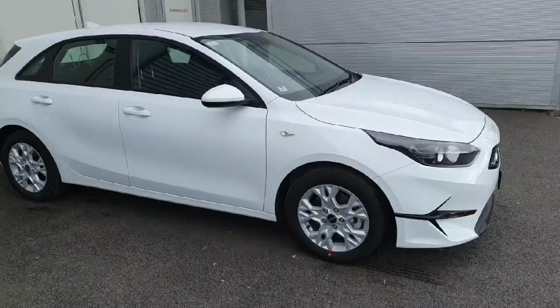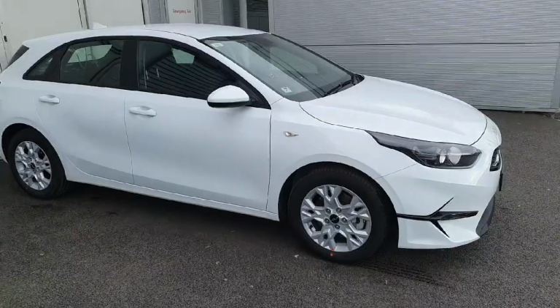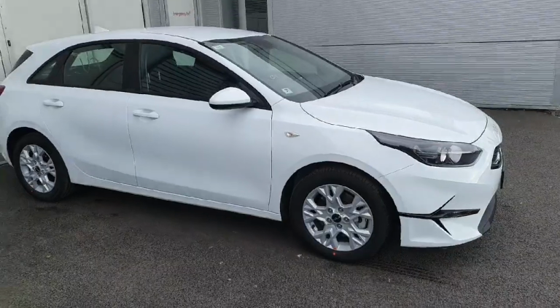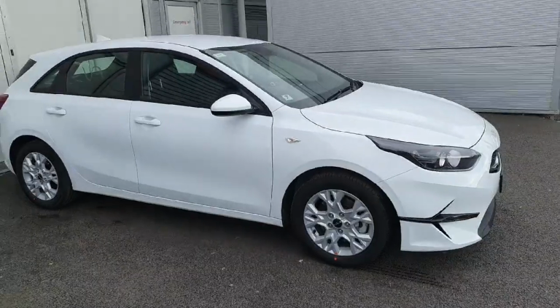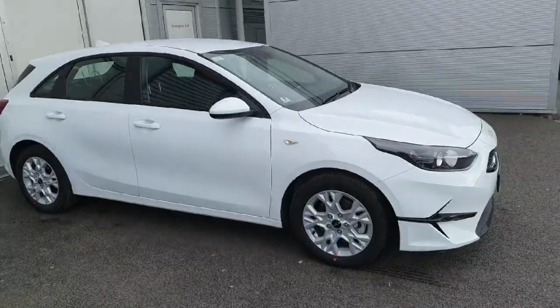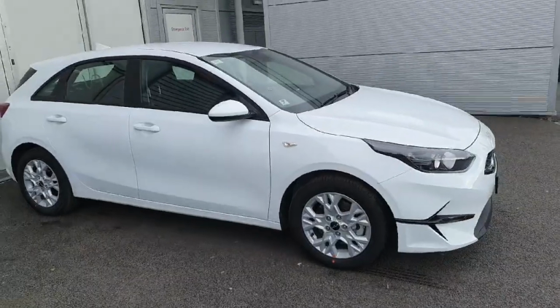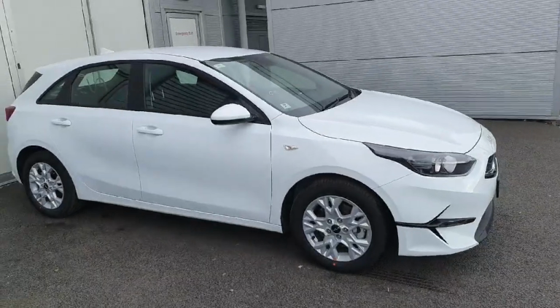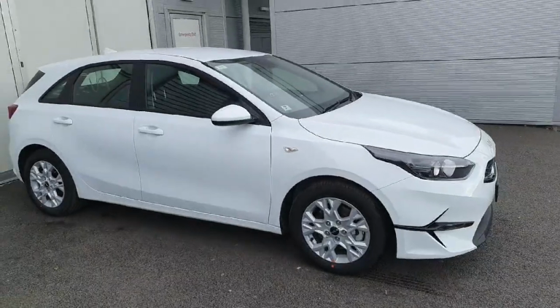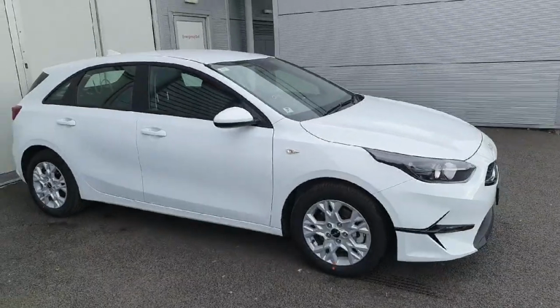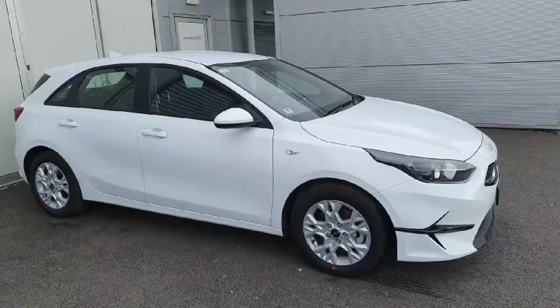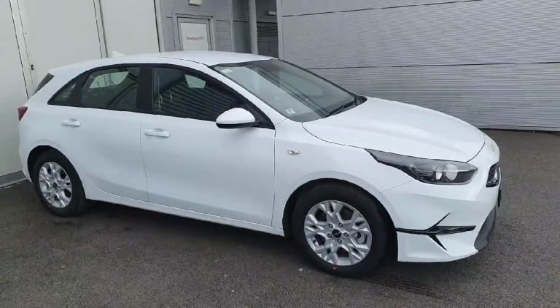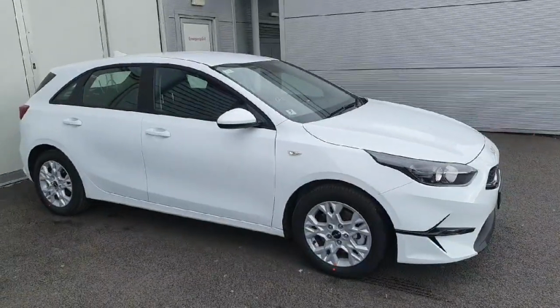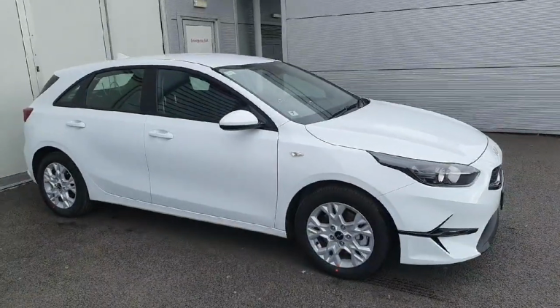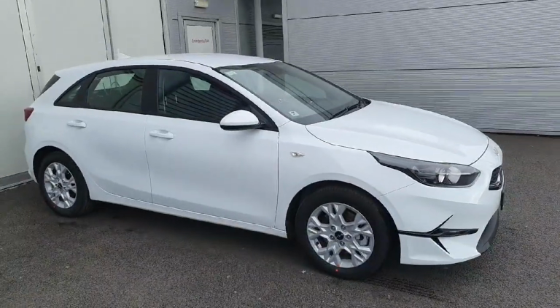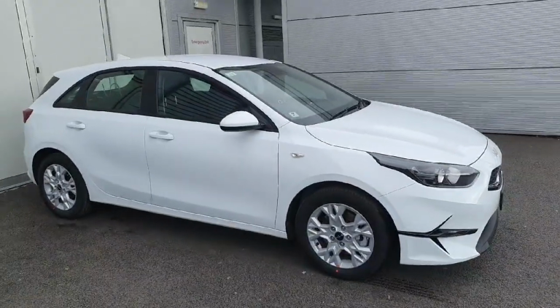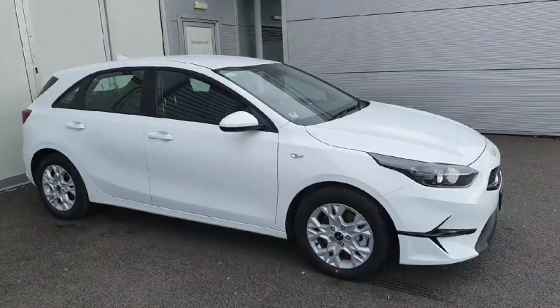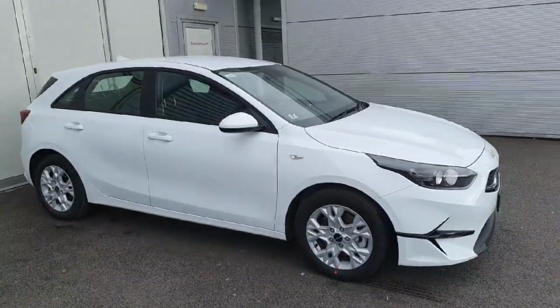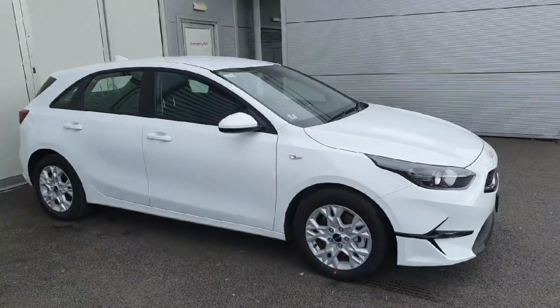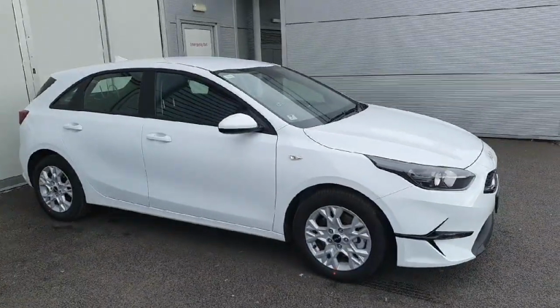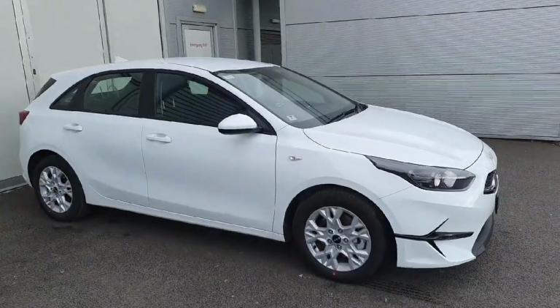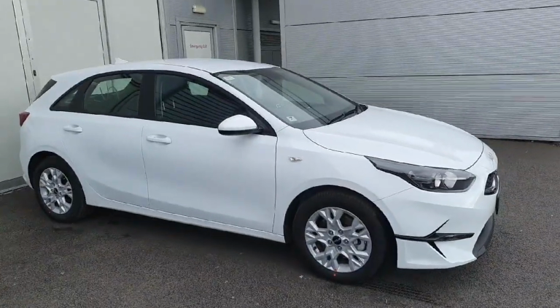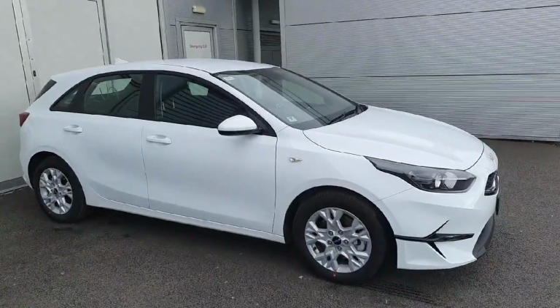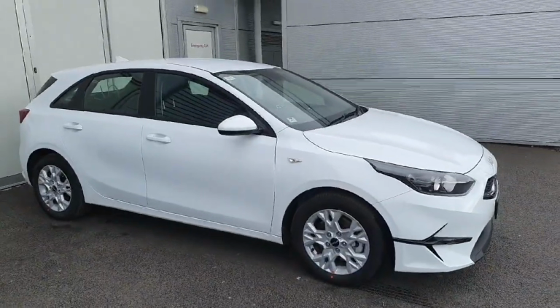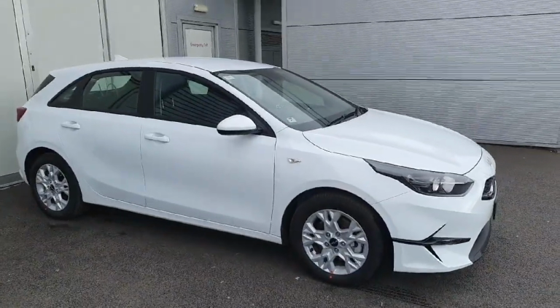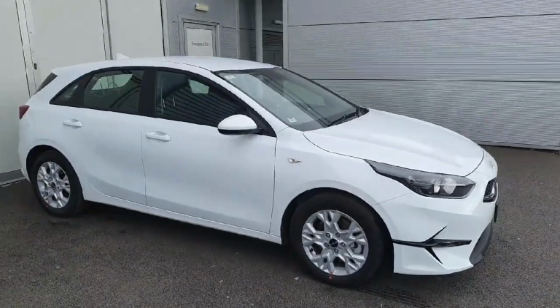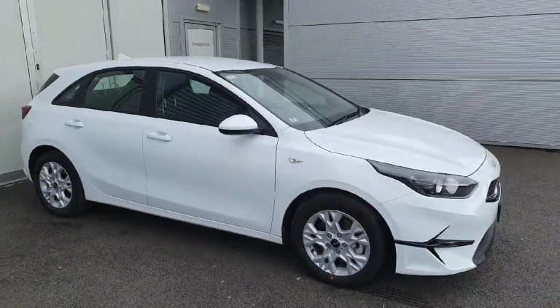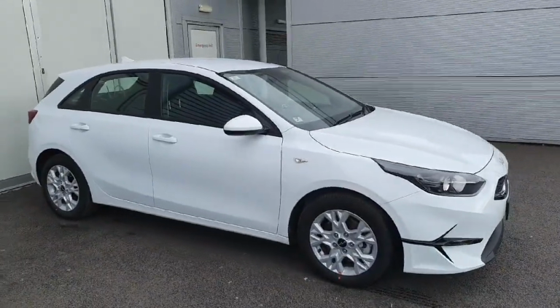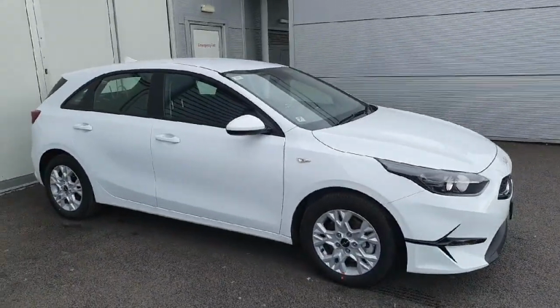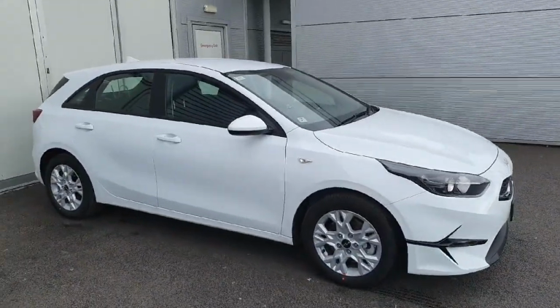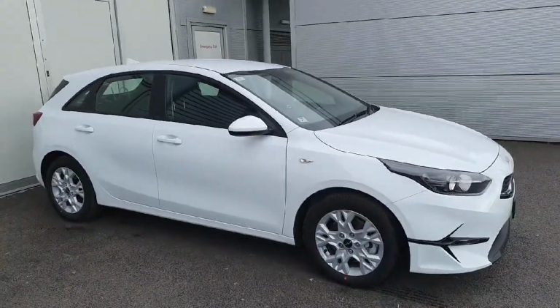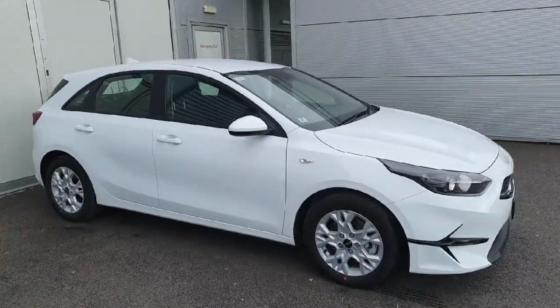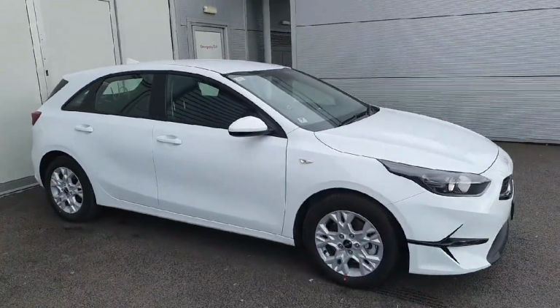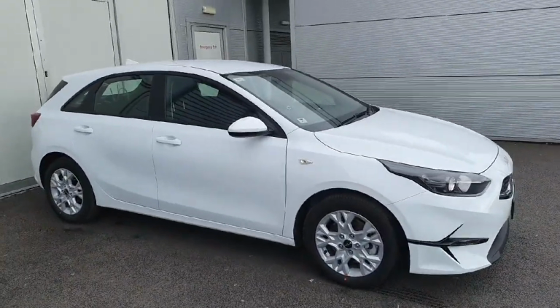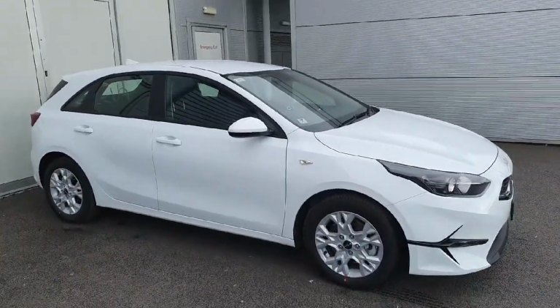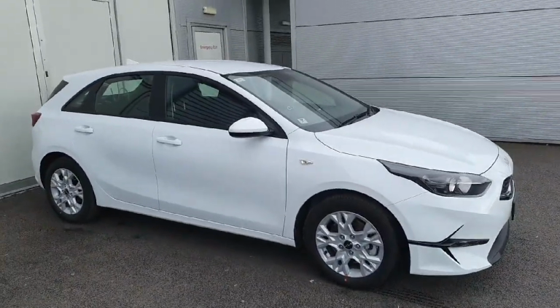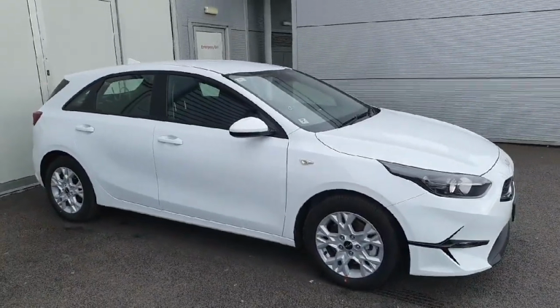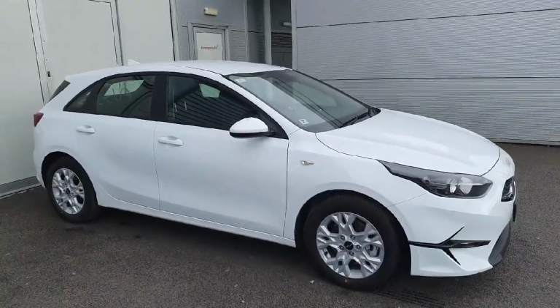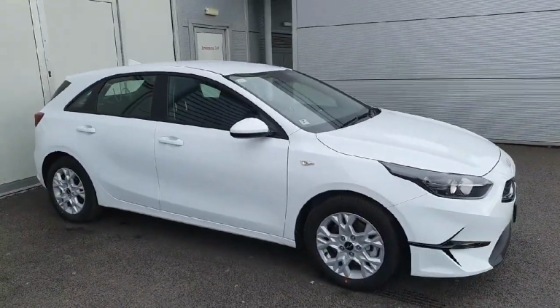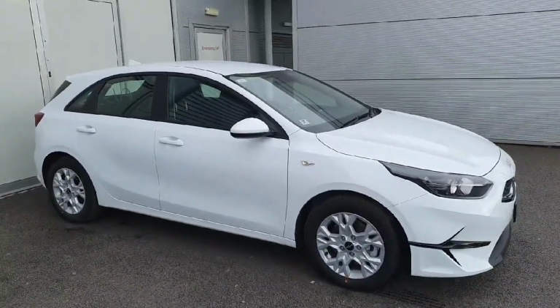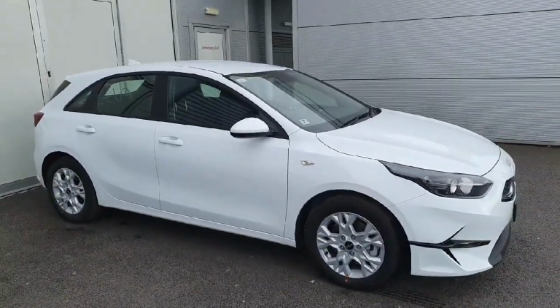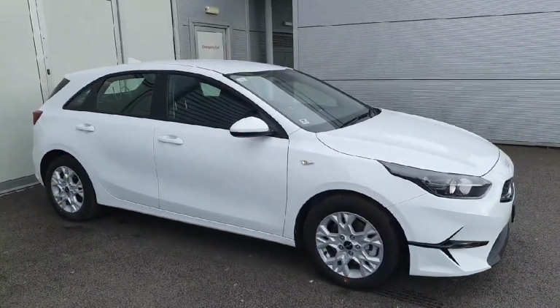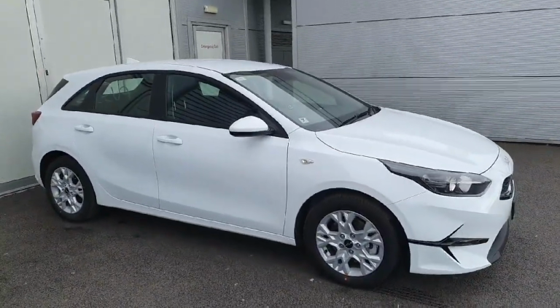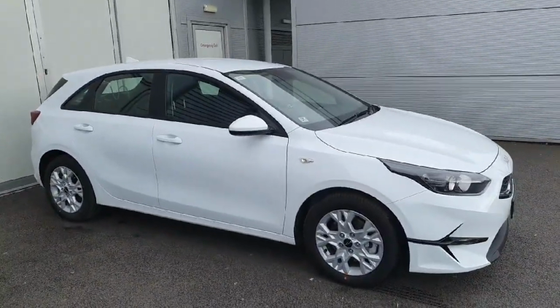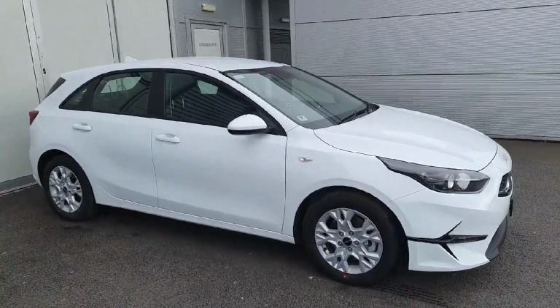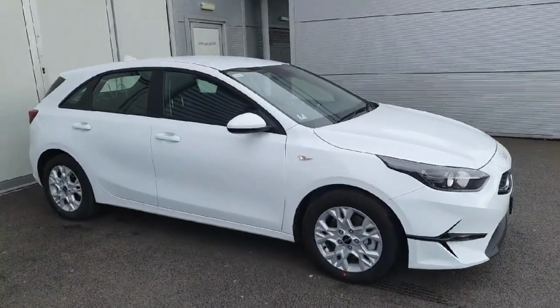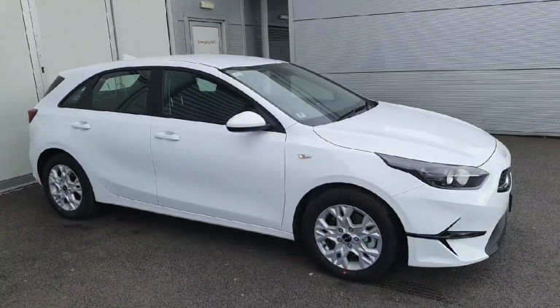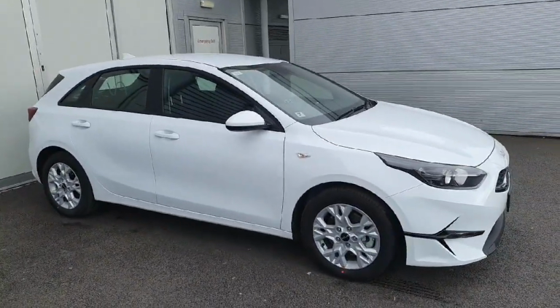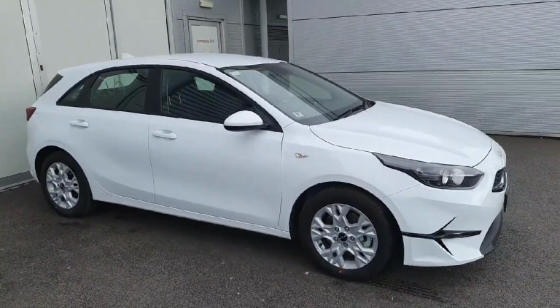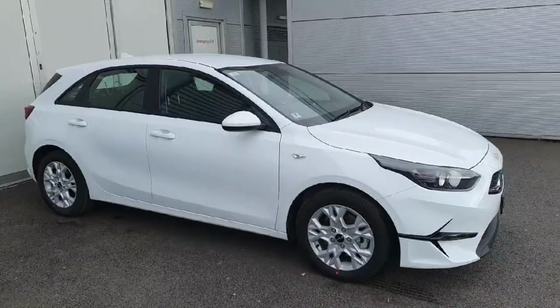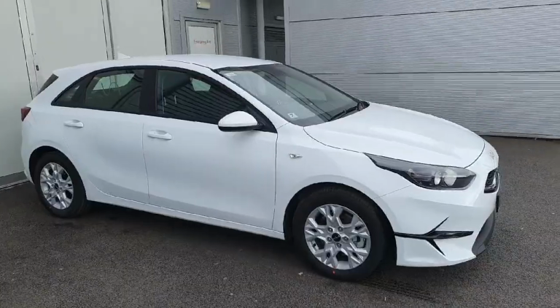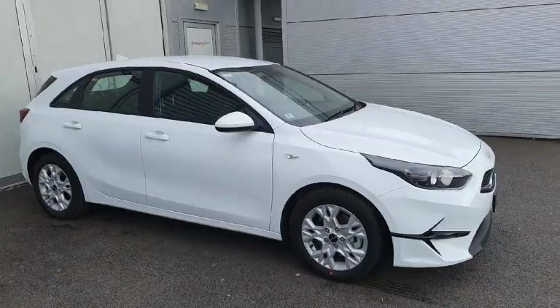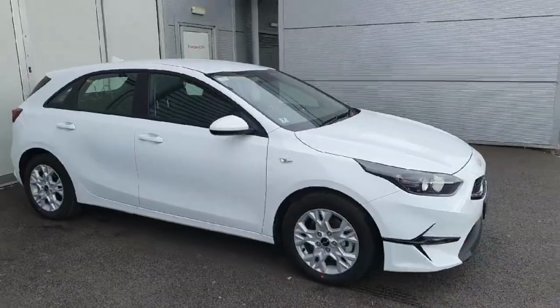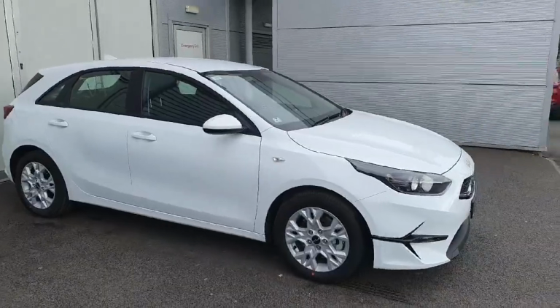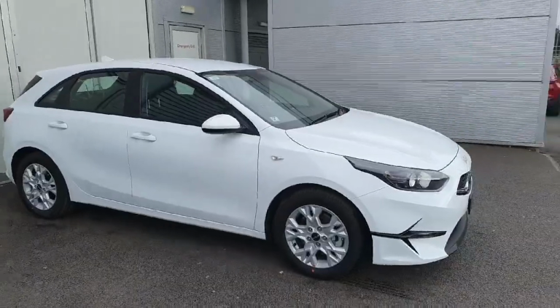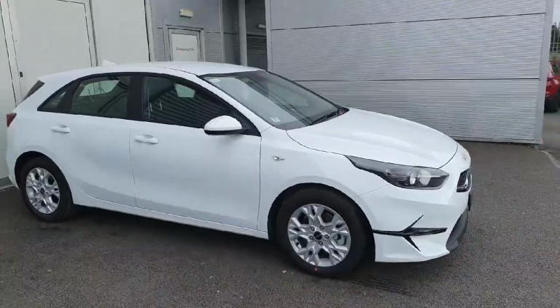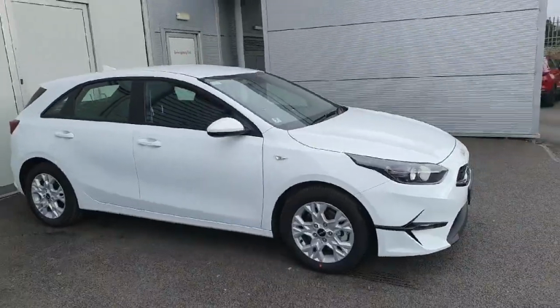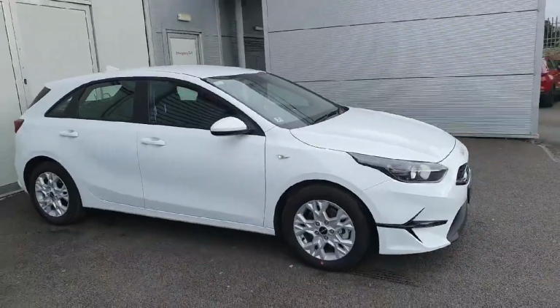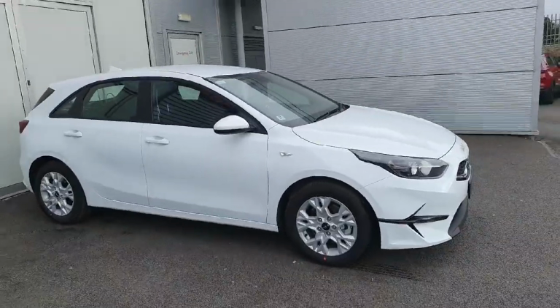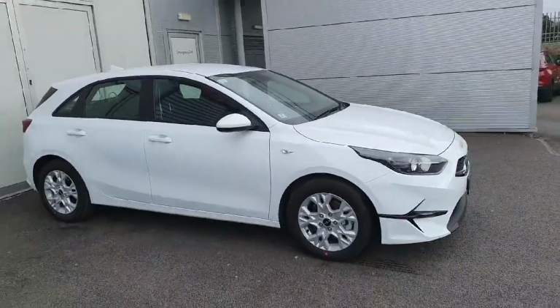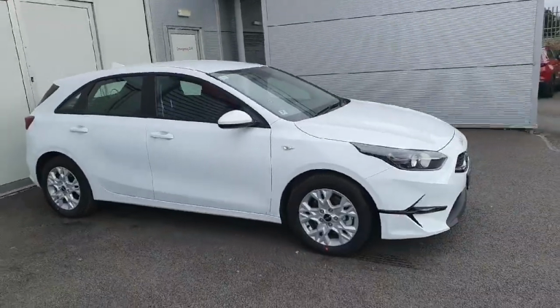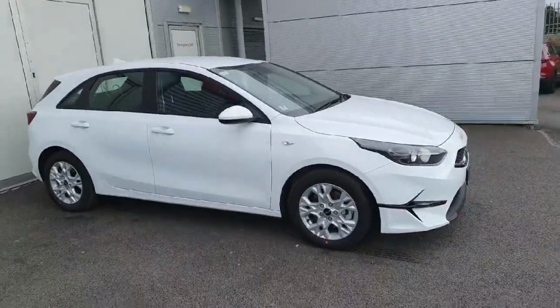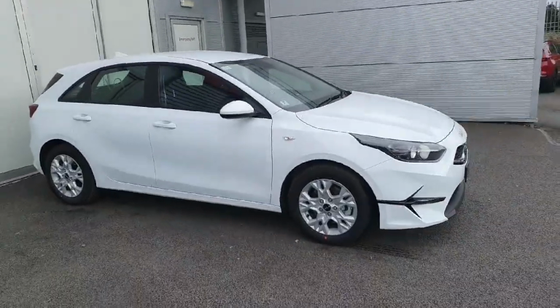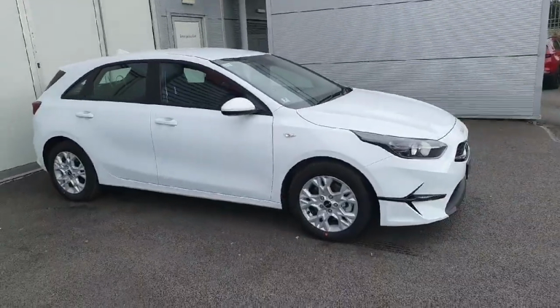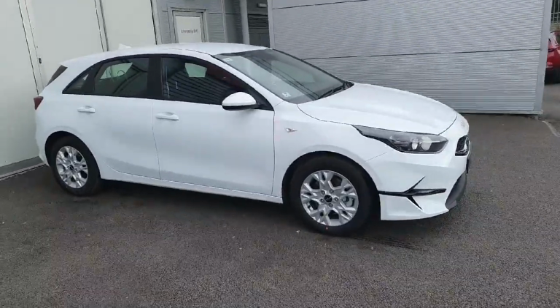Hello and welcome to Jota for Kia used cars online. Today we have this 241 Kia Seed — this is the K2 model.